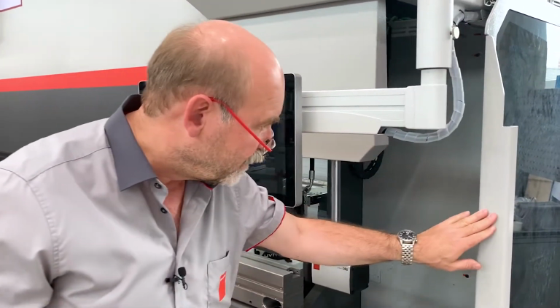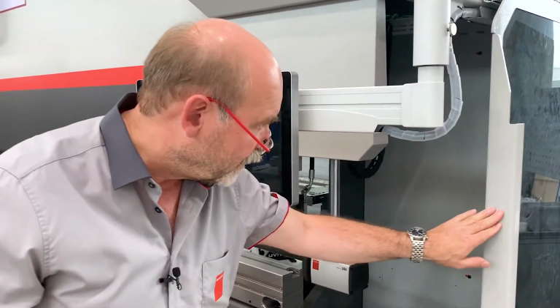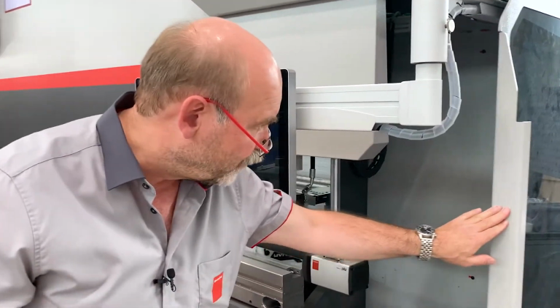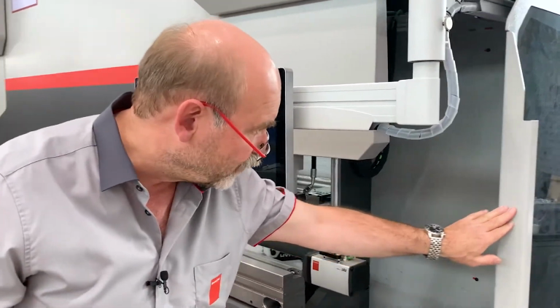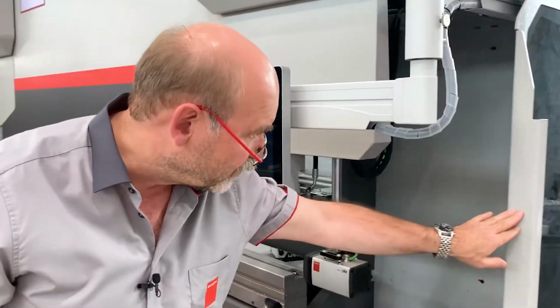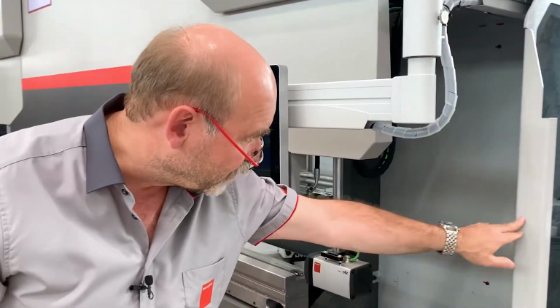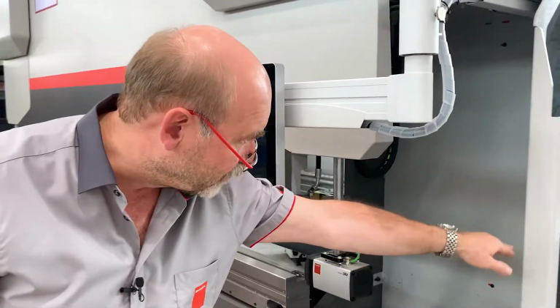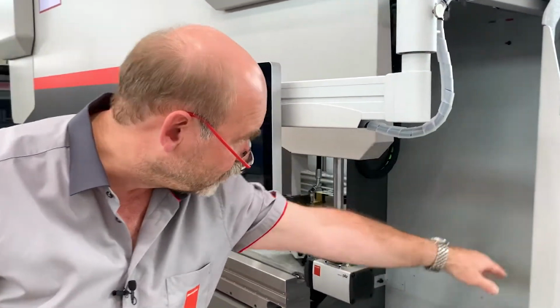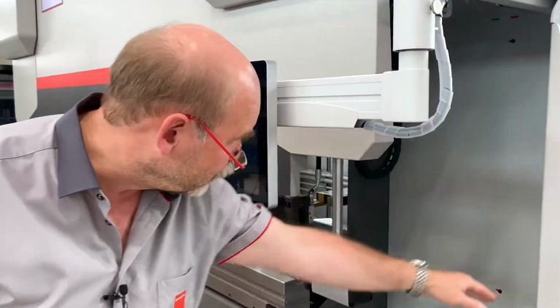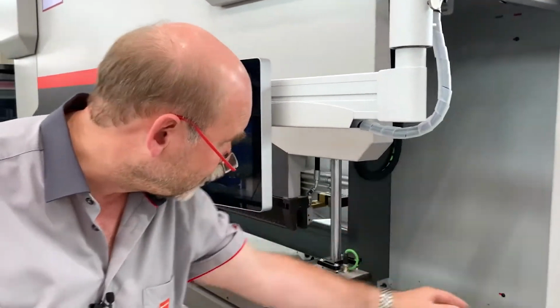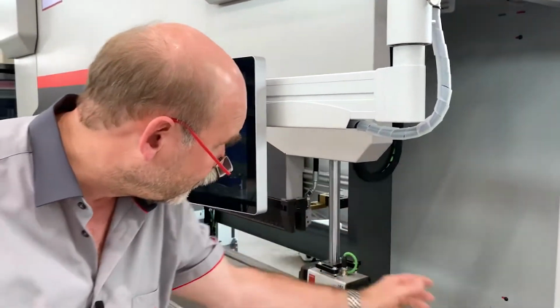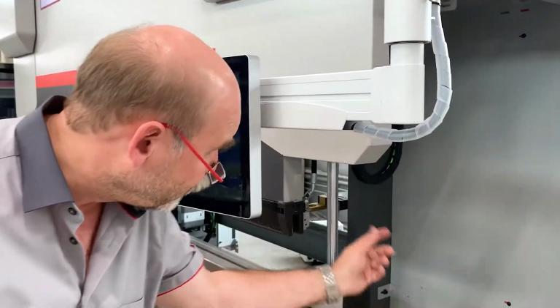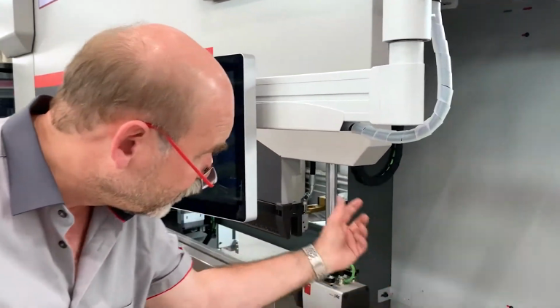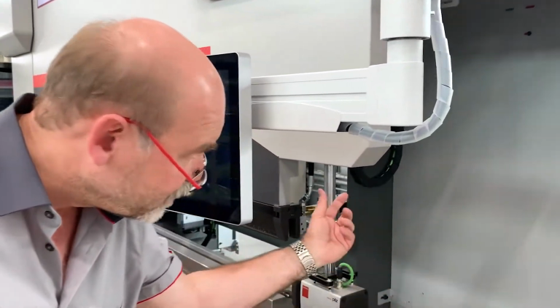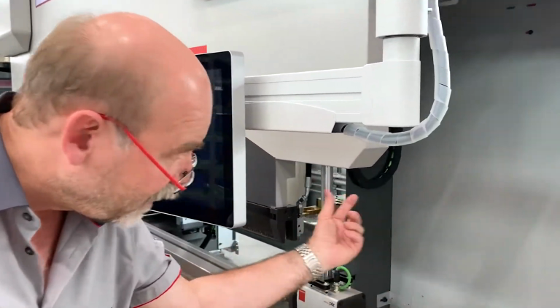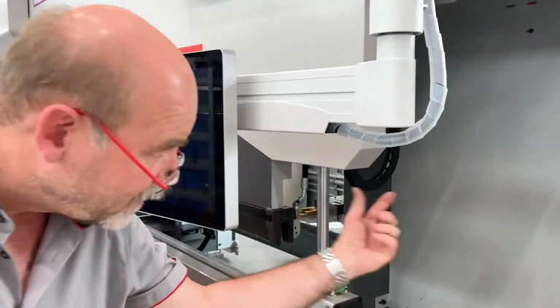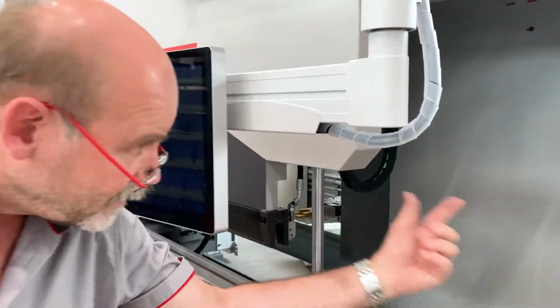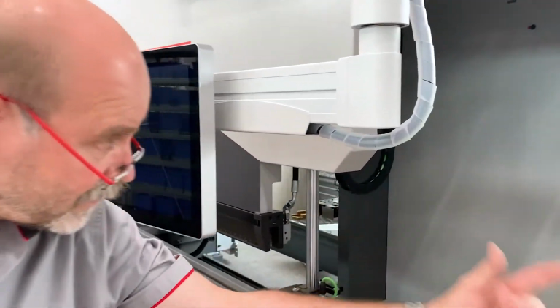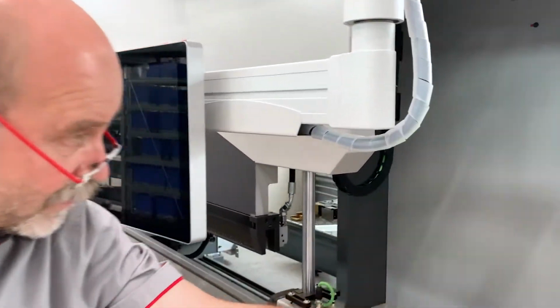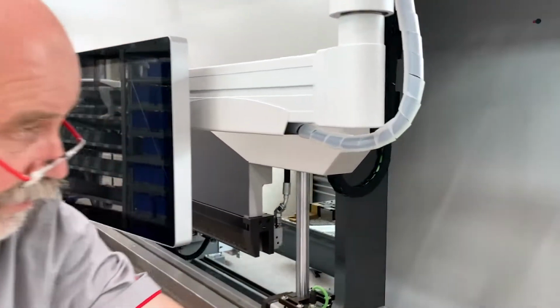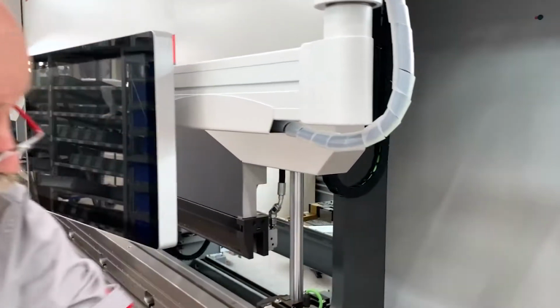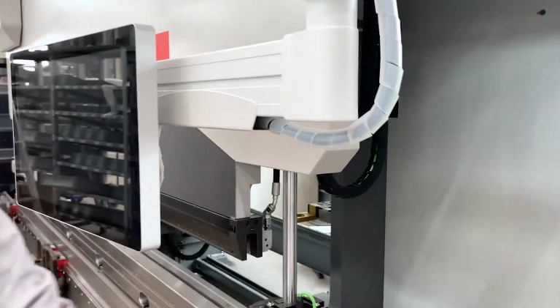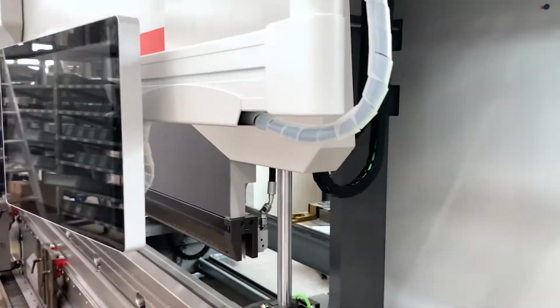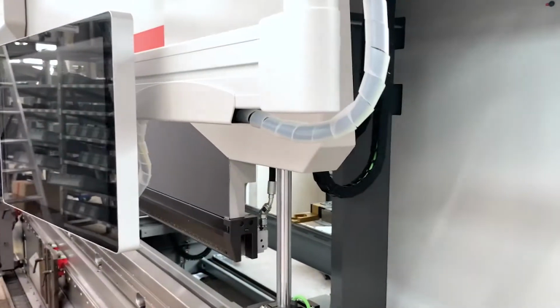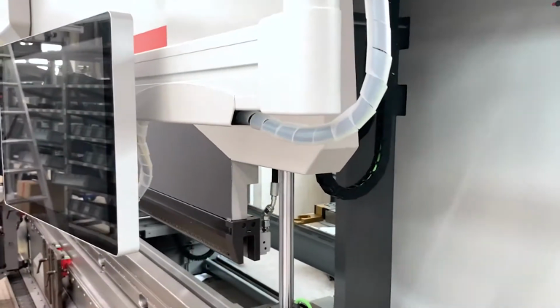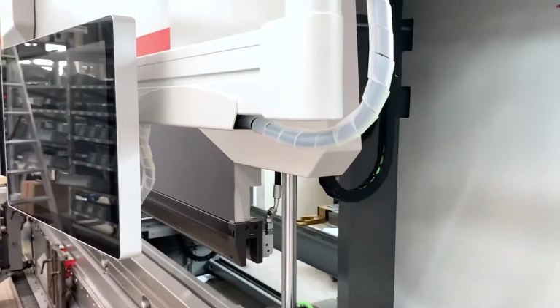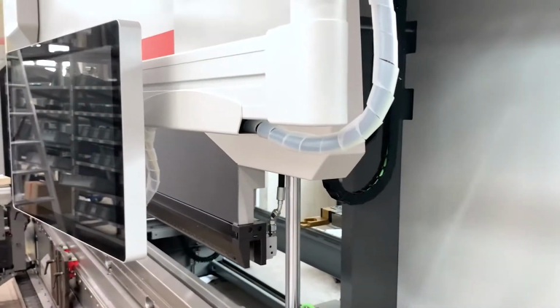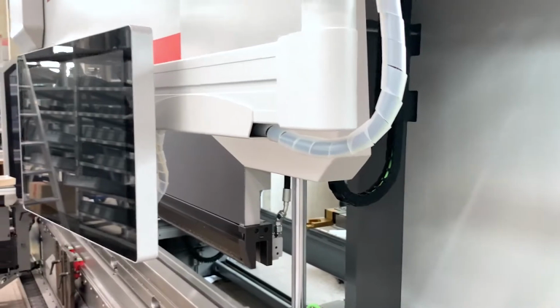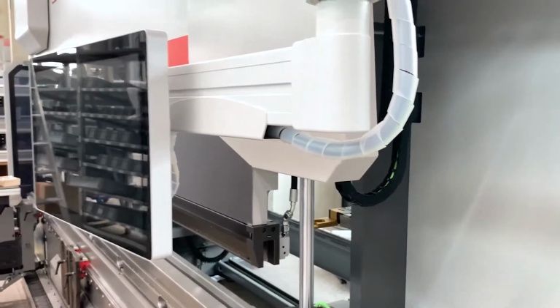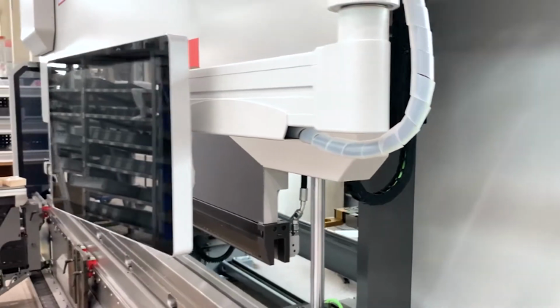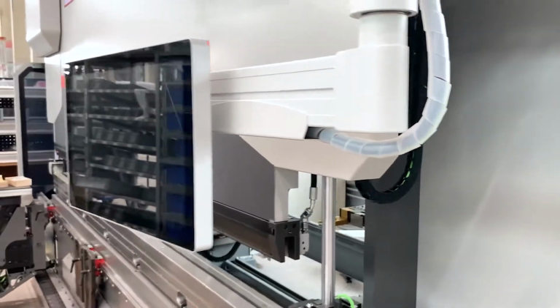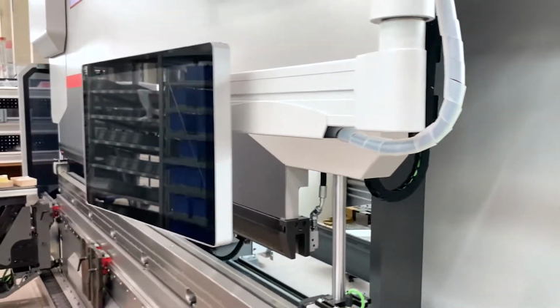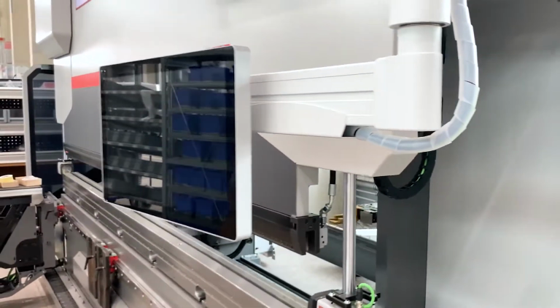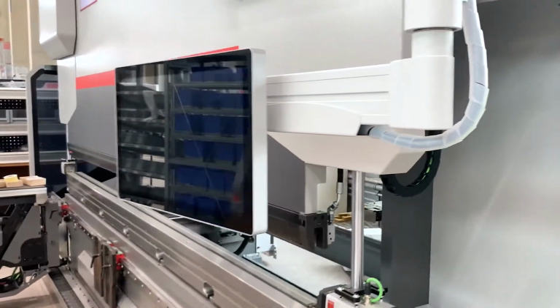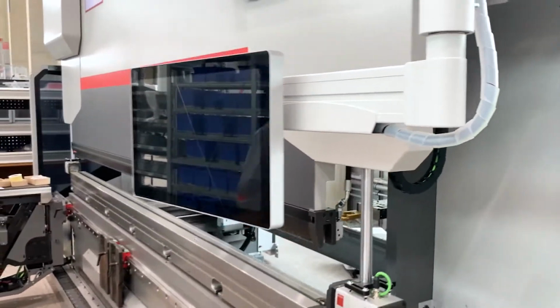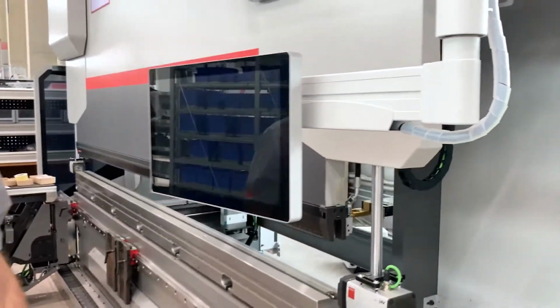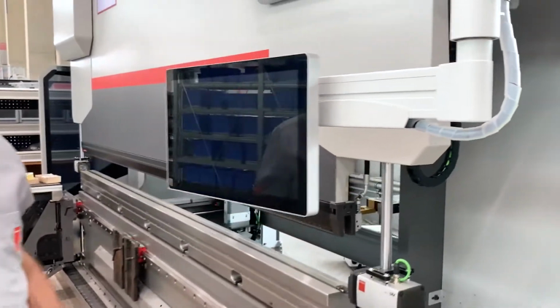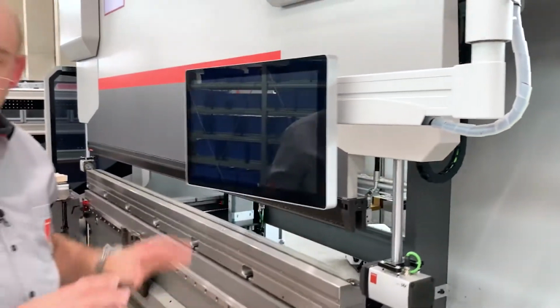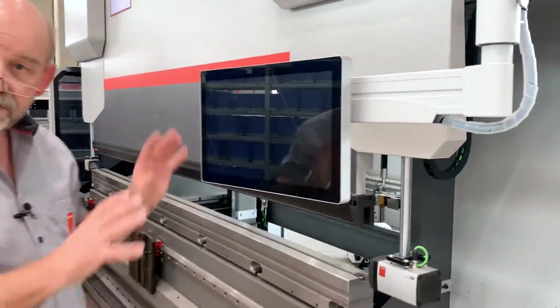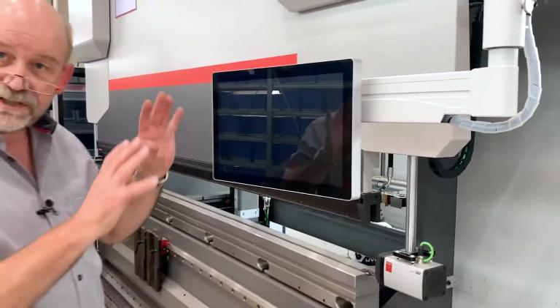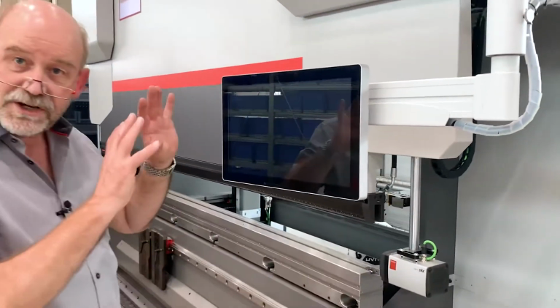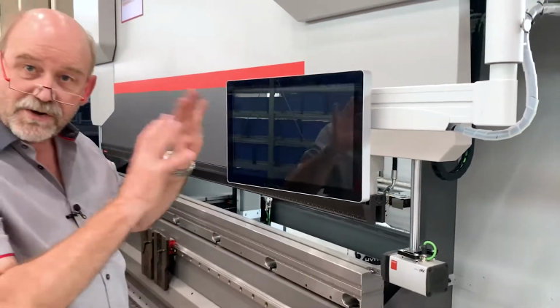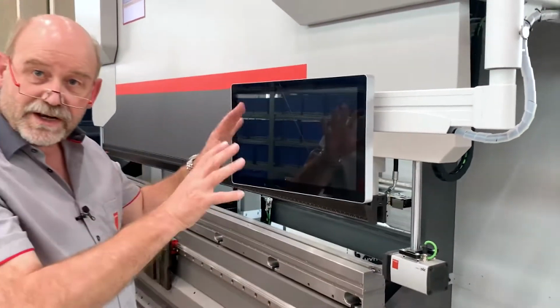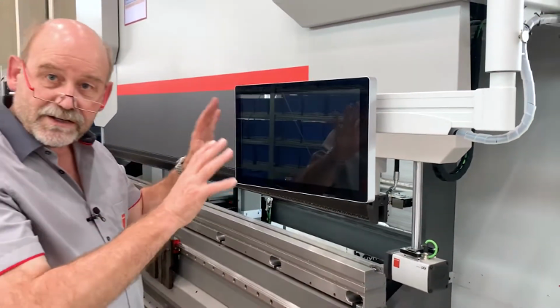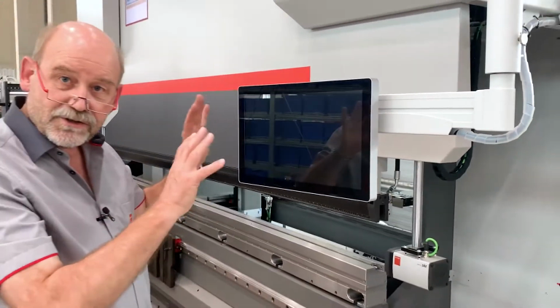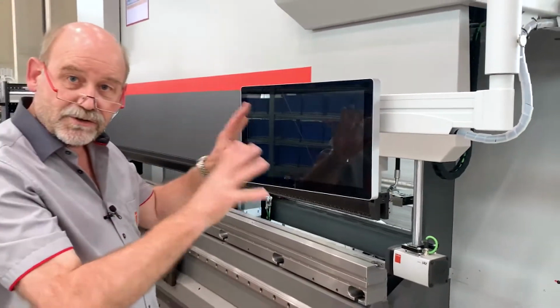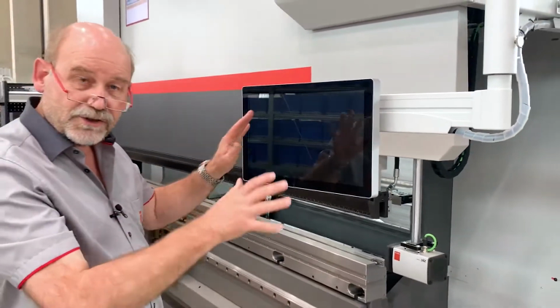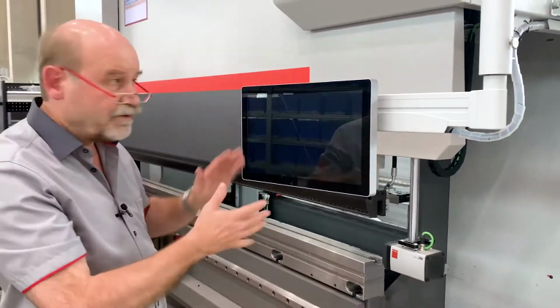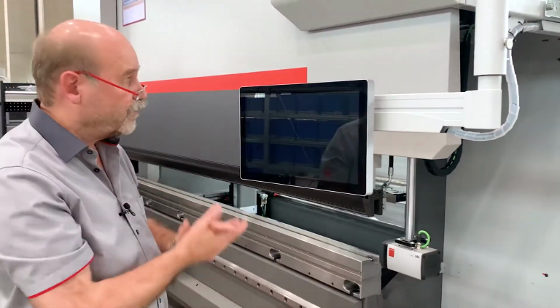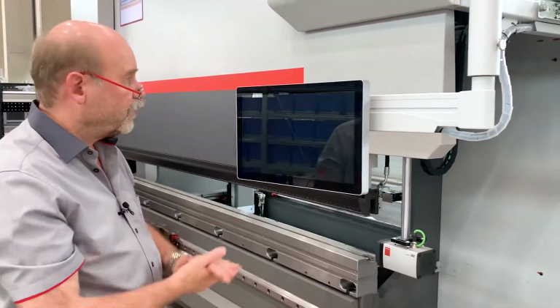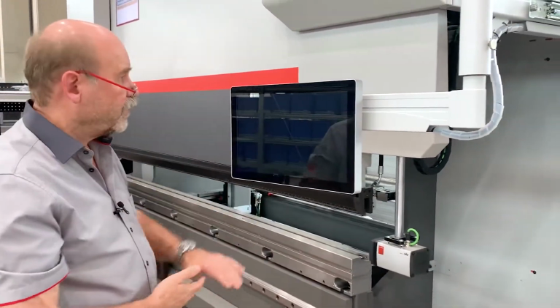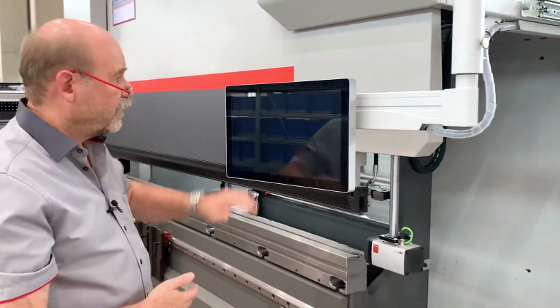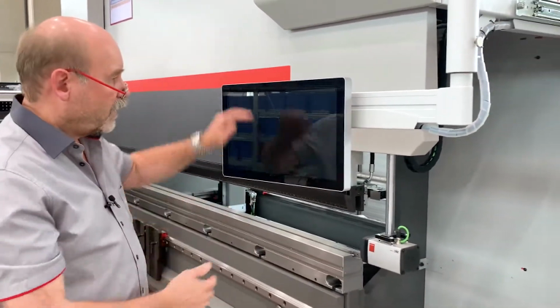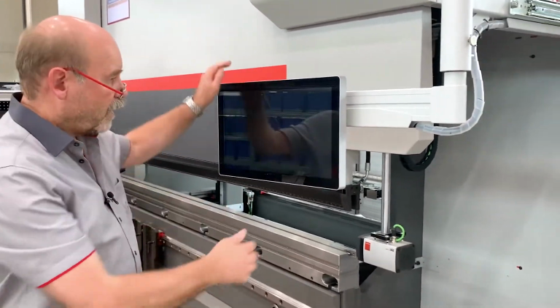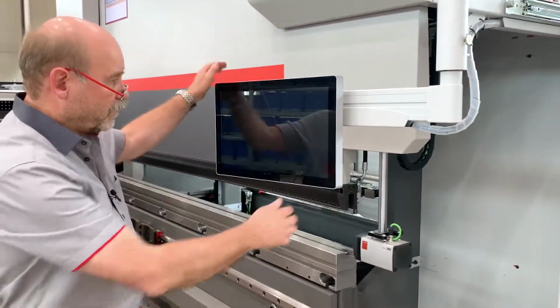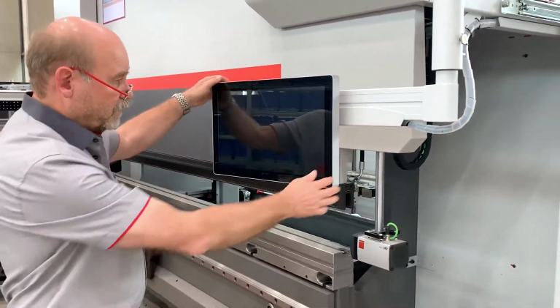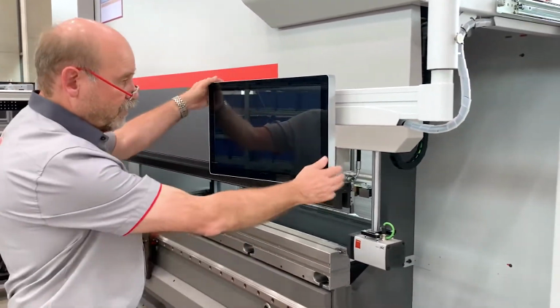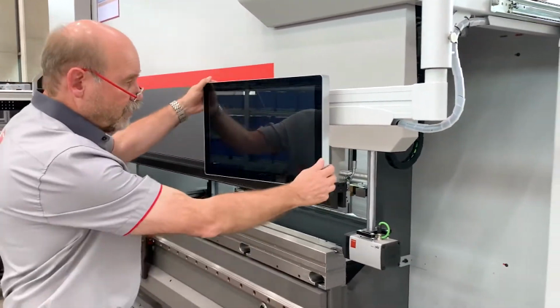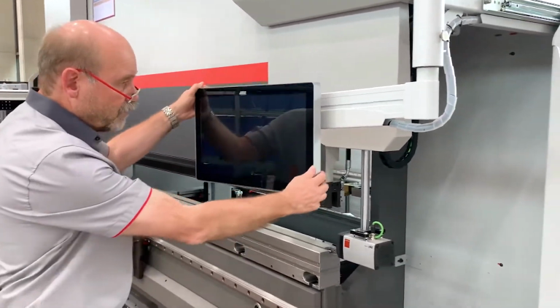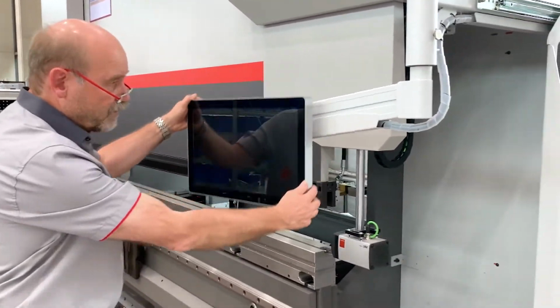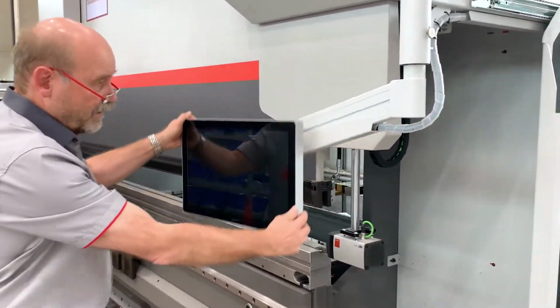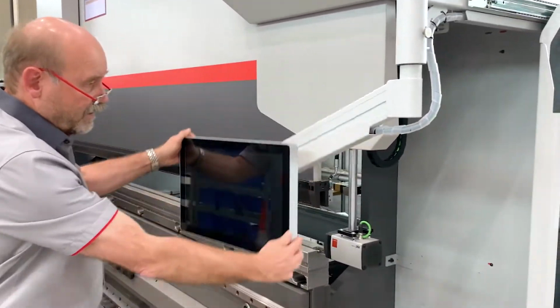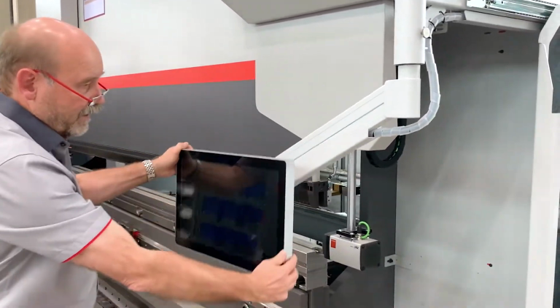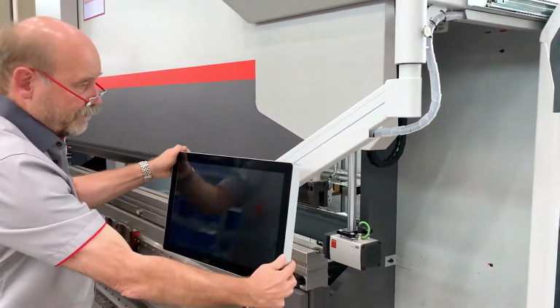If you need to get tools out from the side, you can open the door — there's nothing in the way anymore. This is a great solution for our new standard arm.